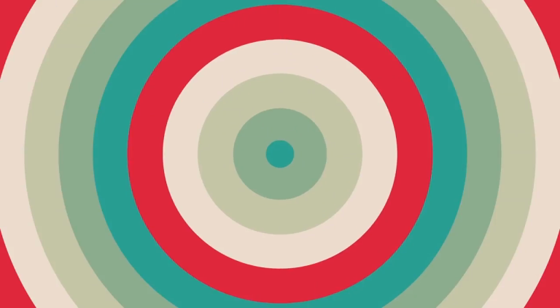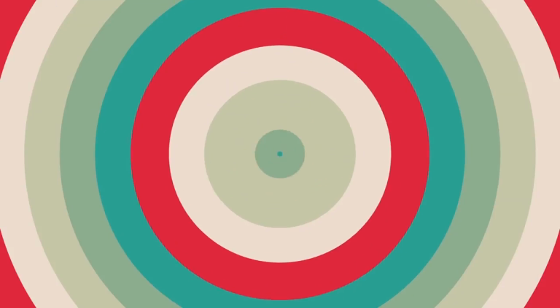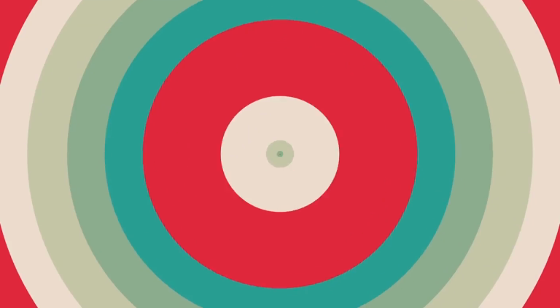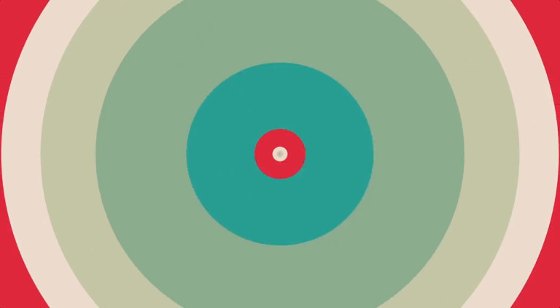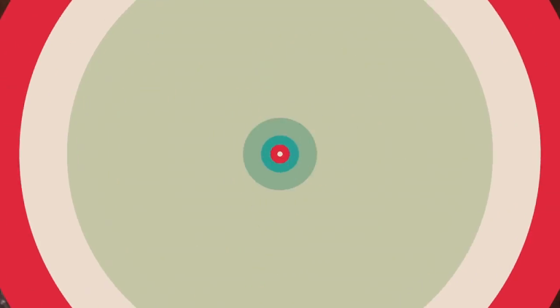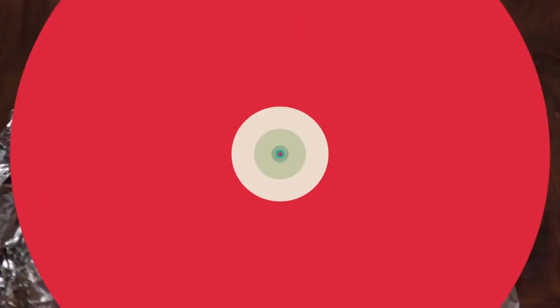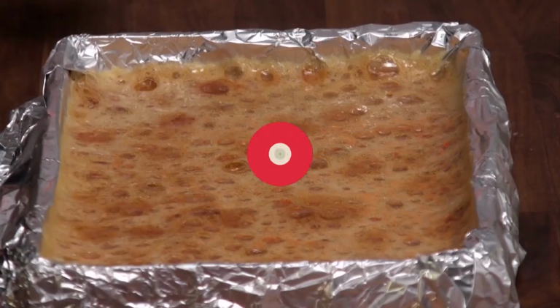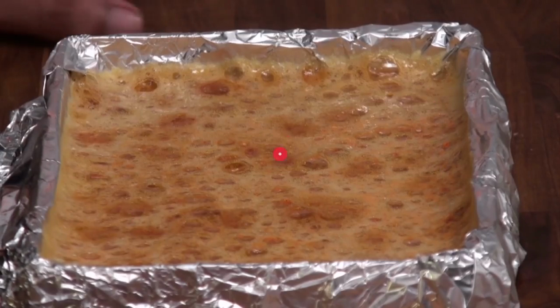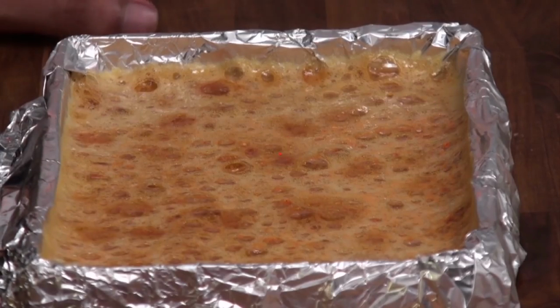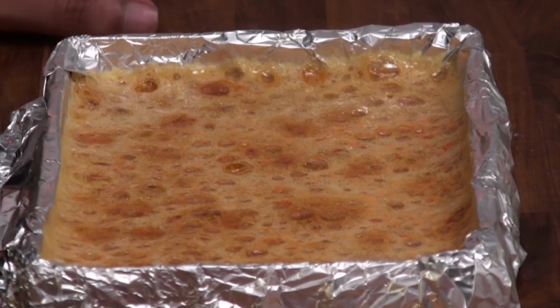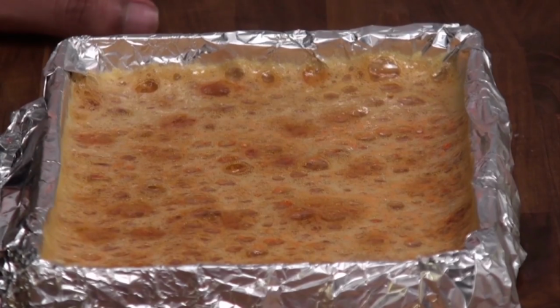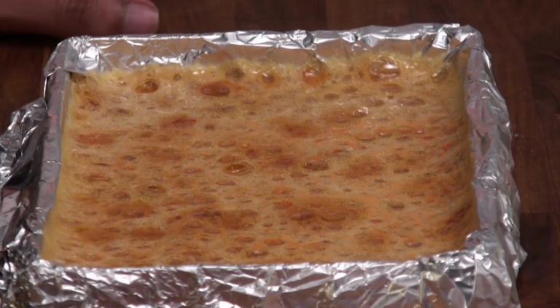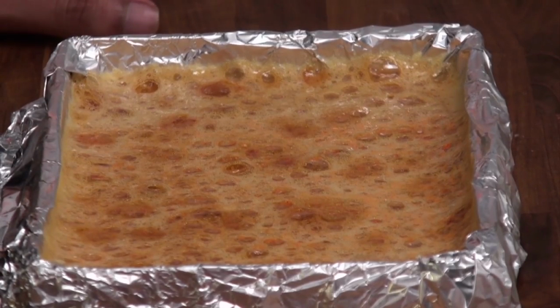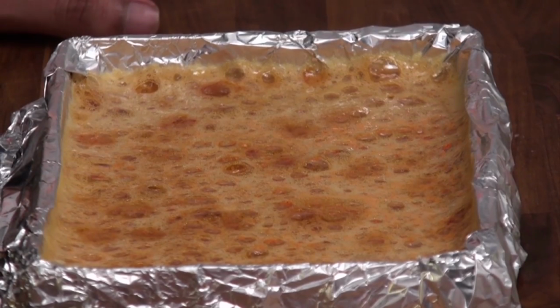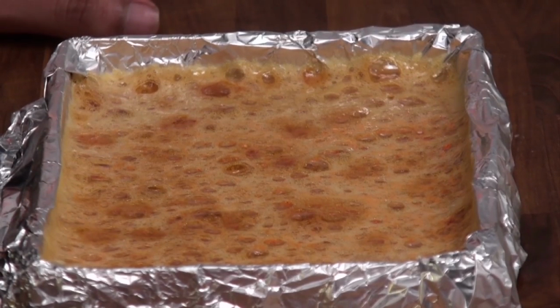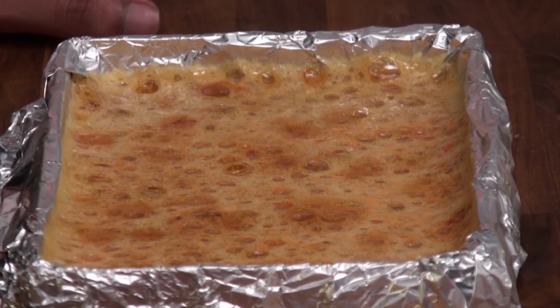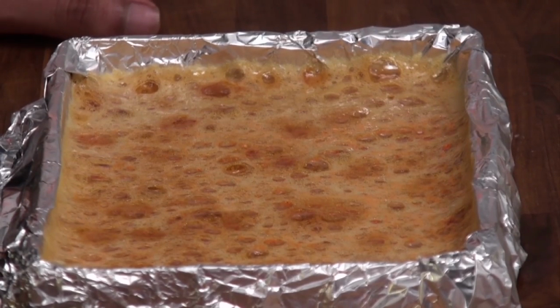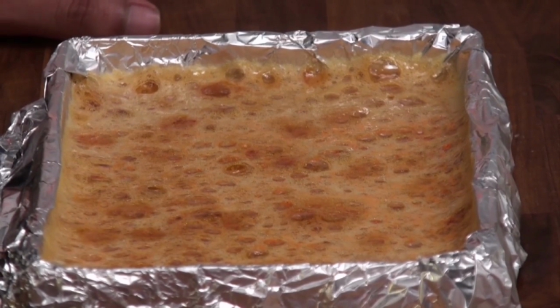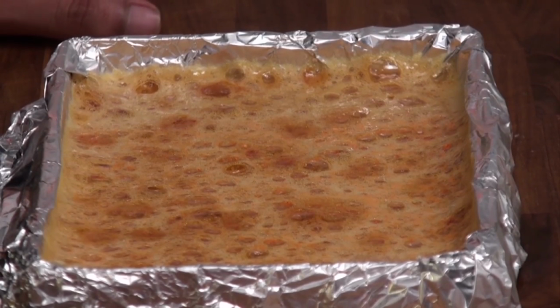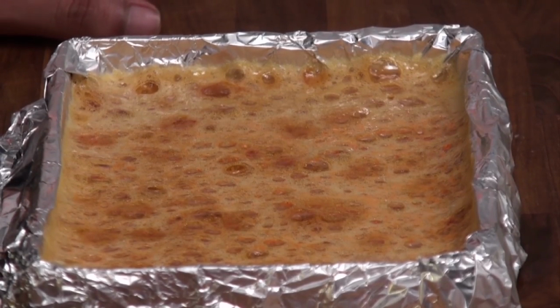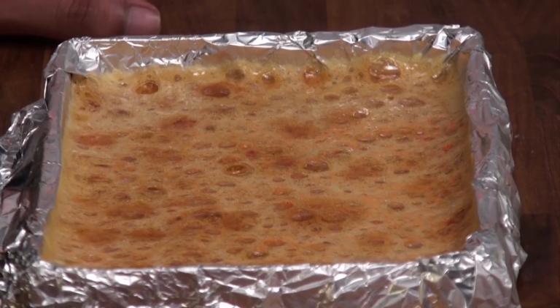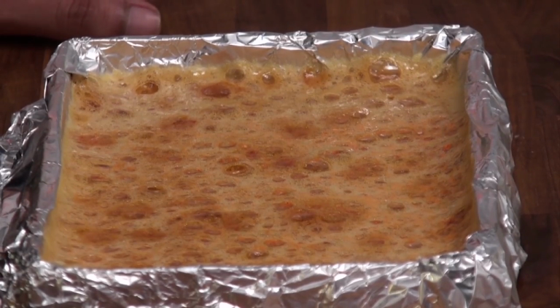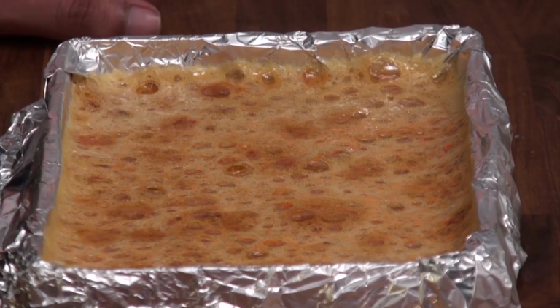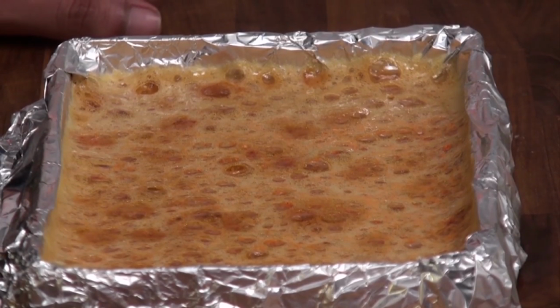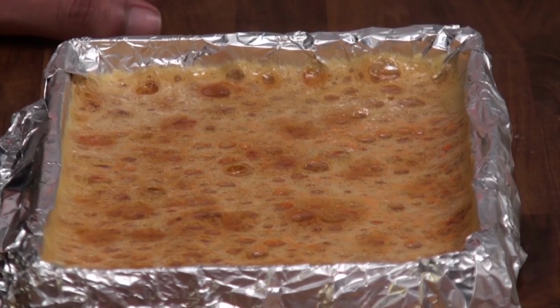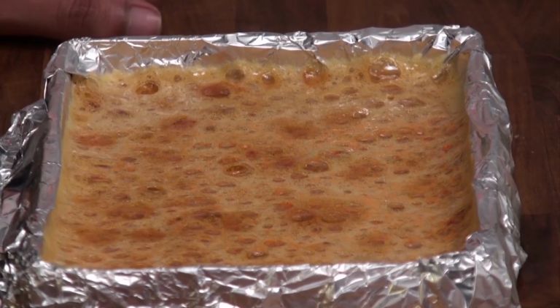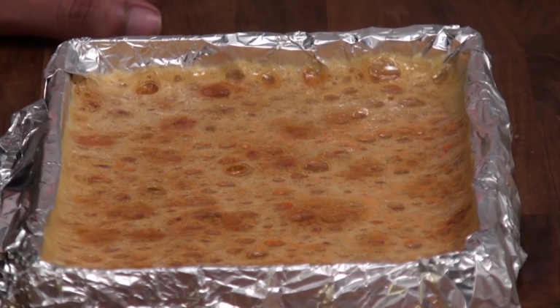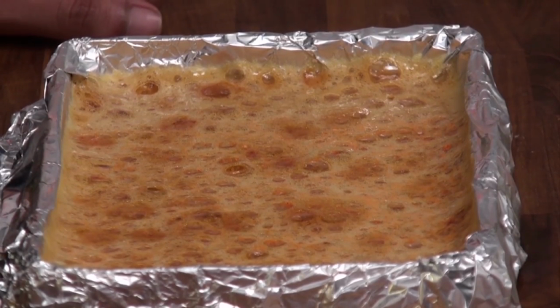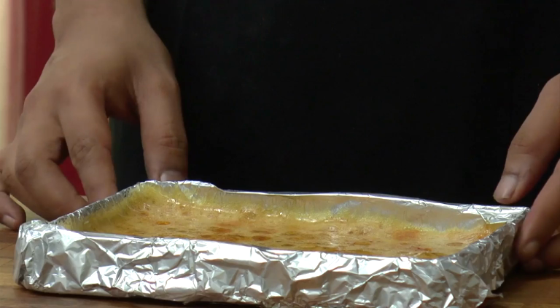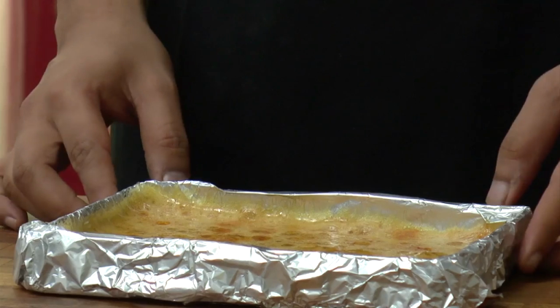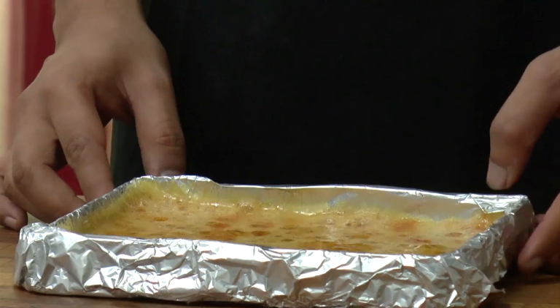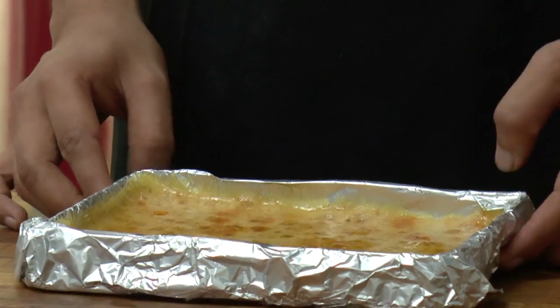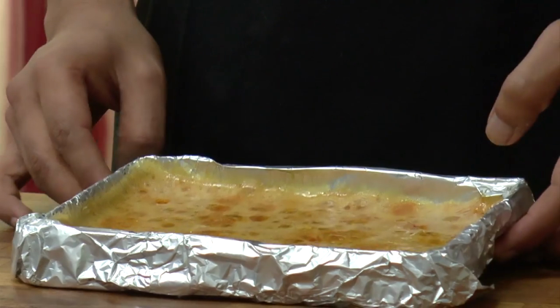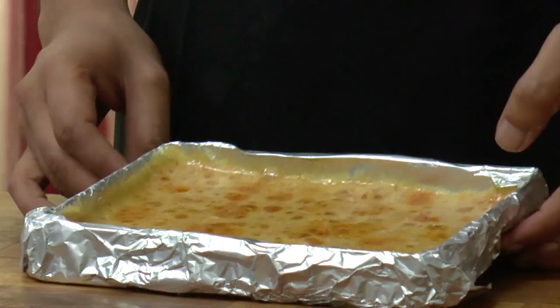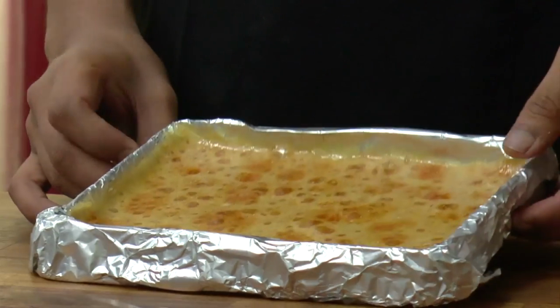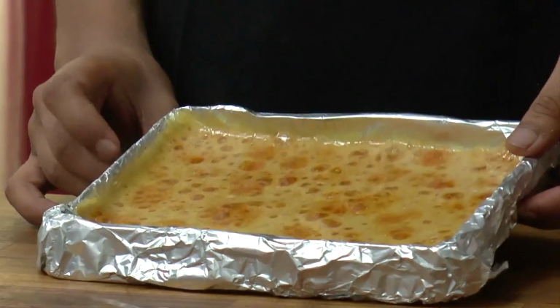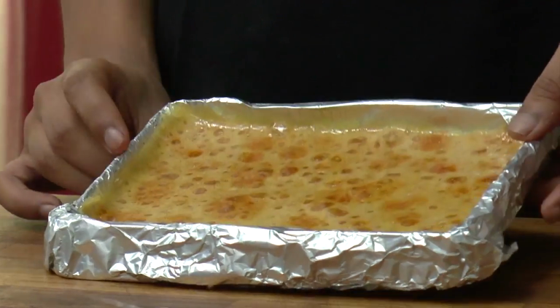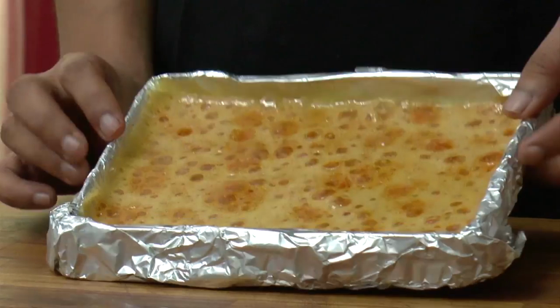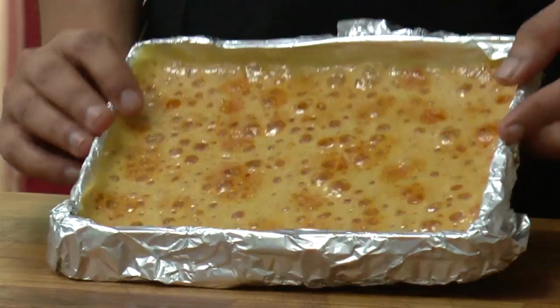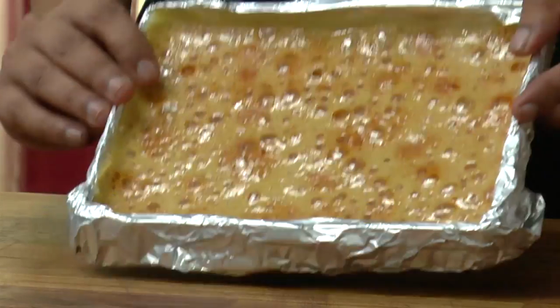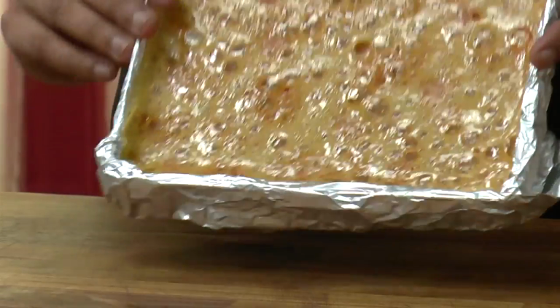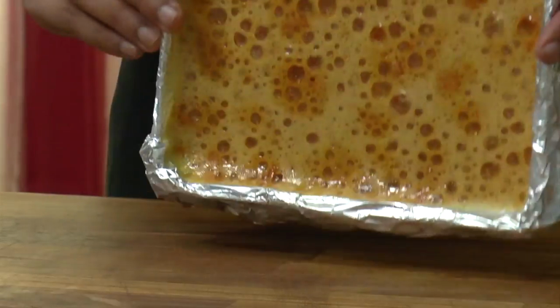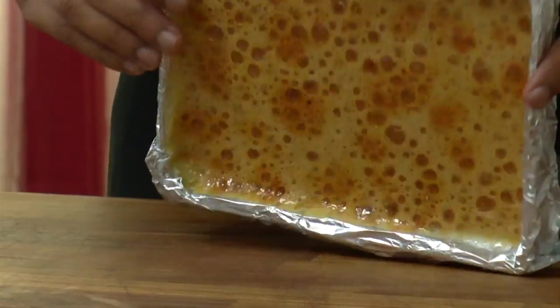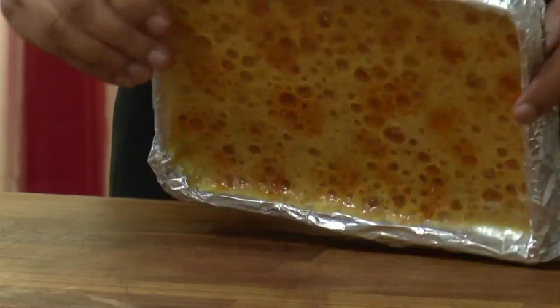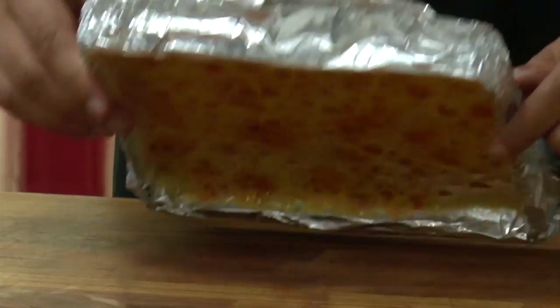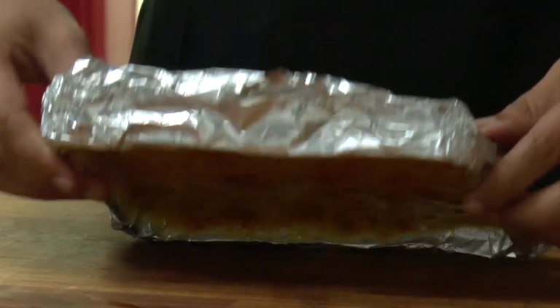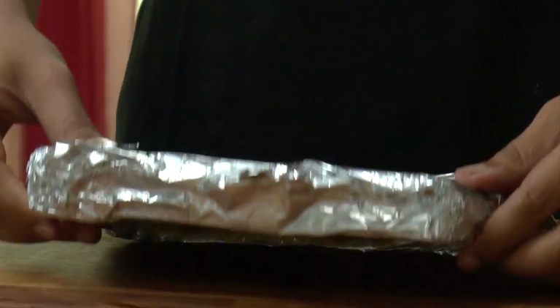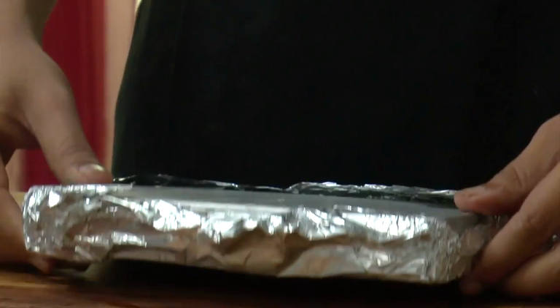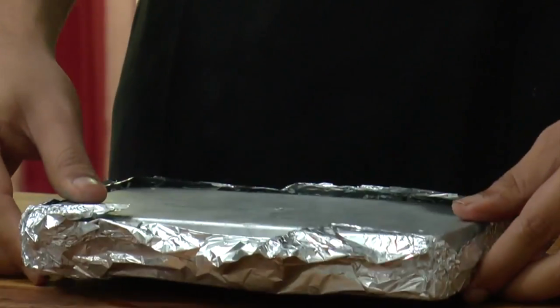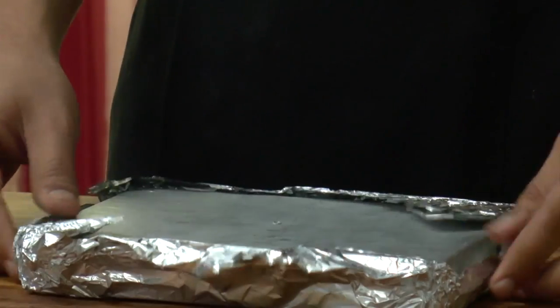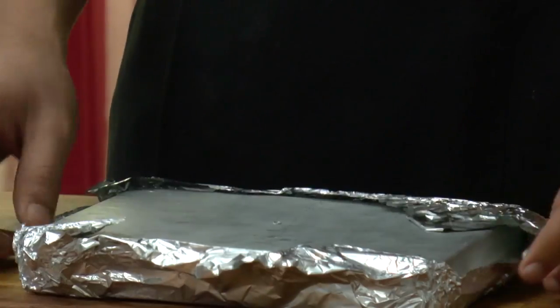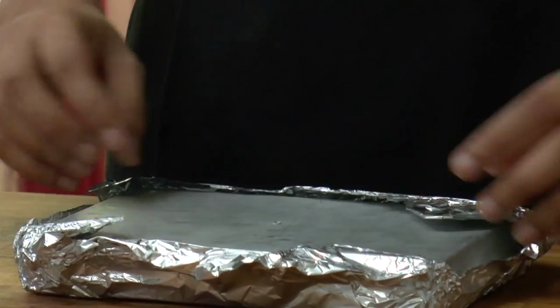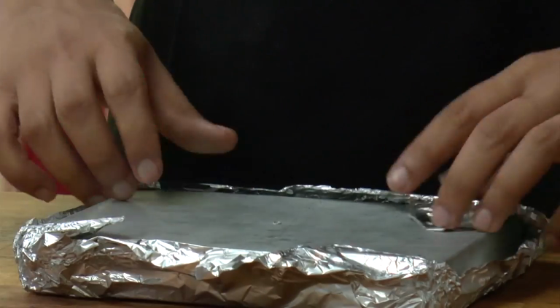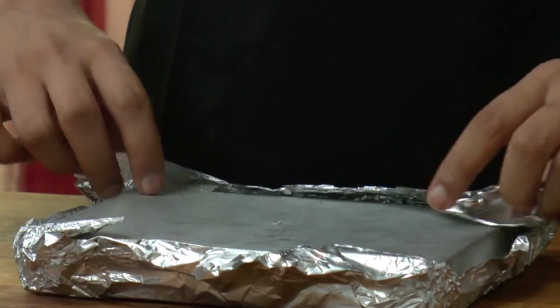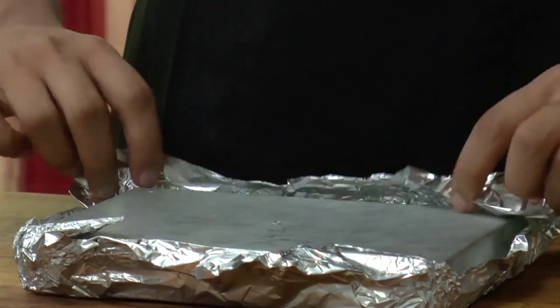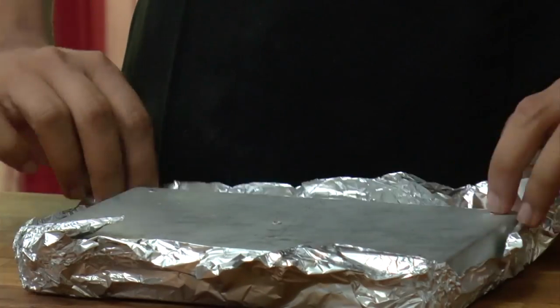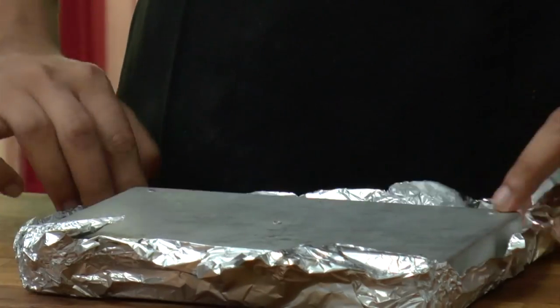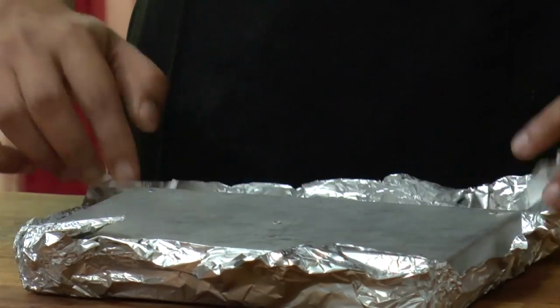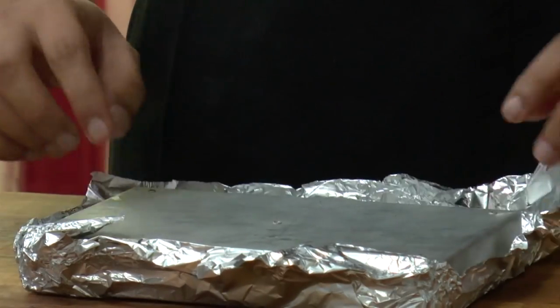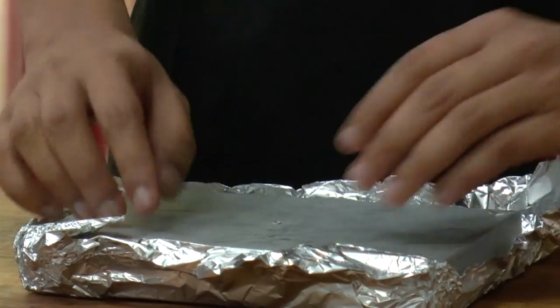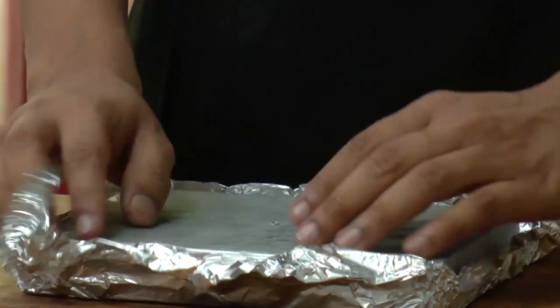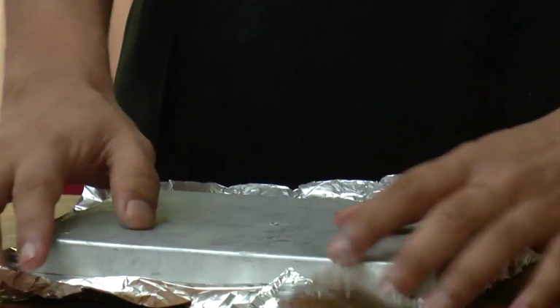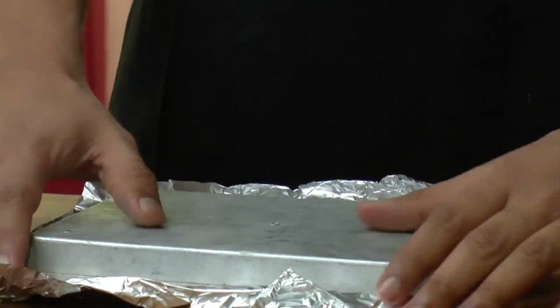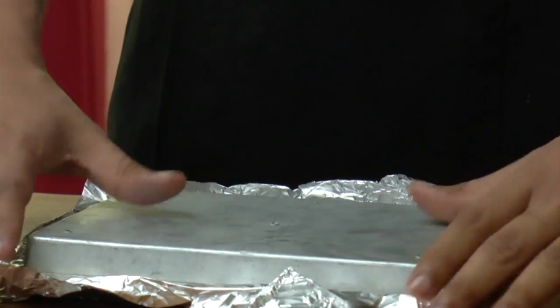So now that our honeycomb is set, I am going to demold this. See it is so simple to demold it because we have lined it with a foil.